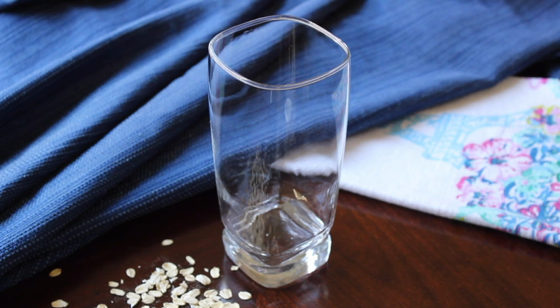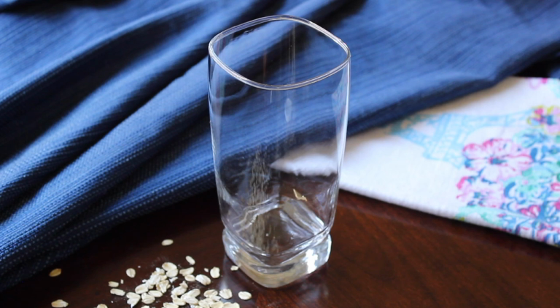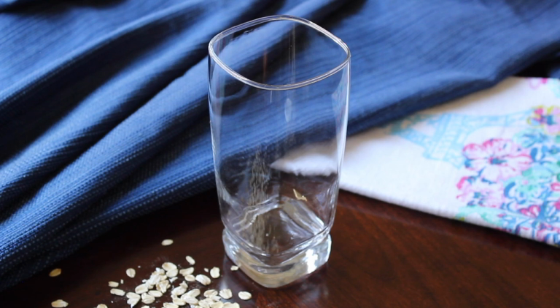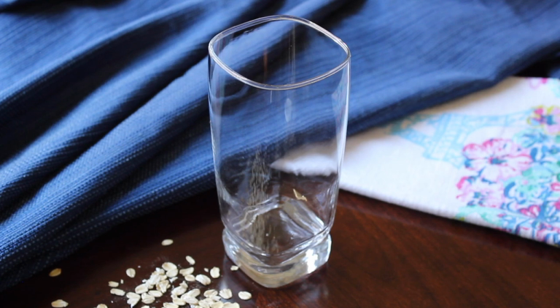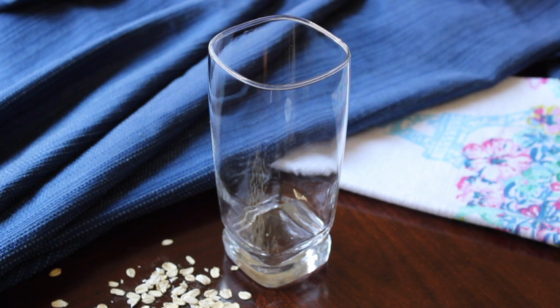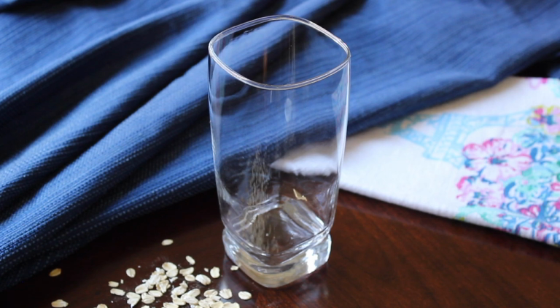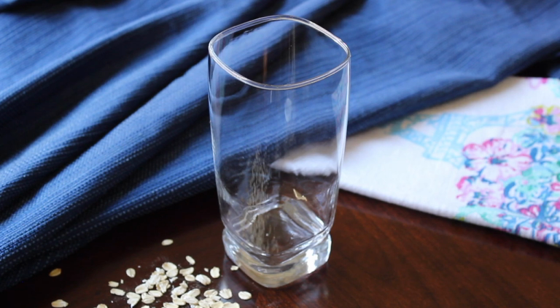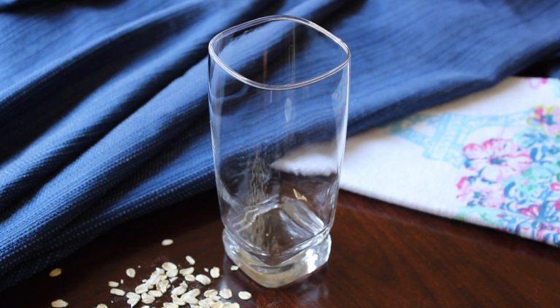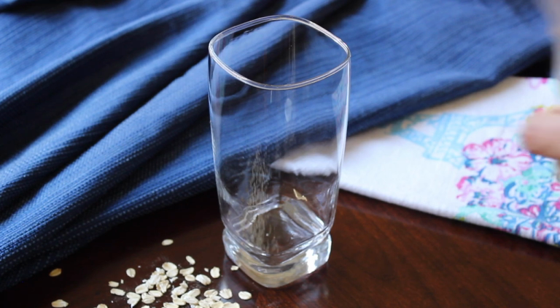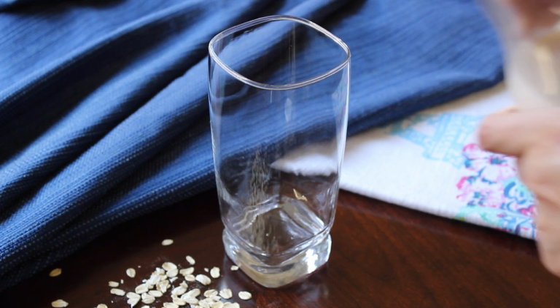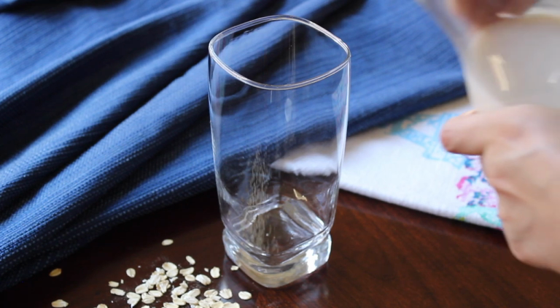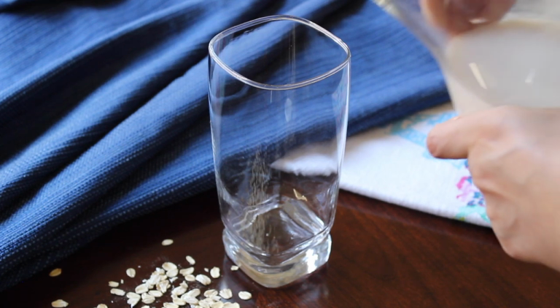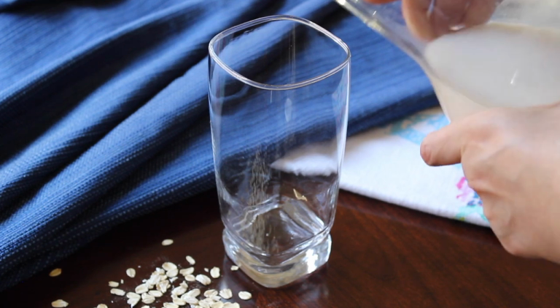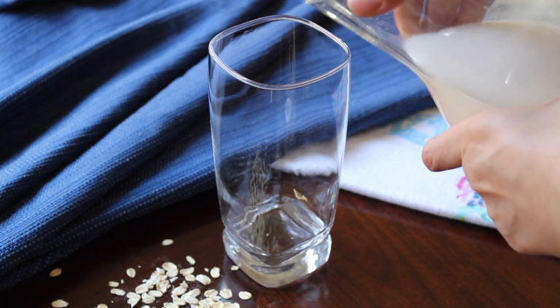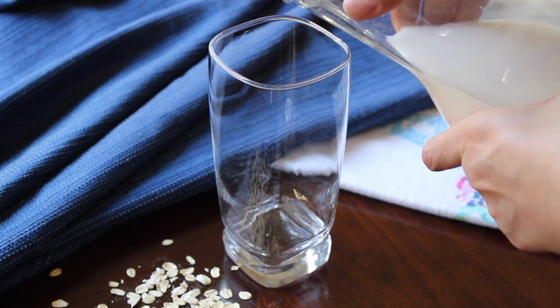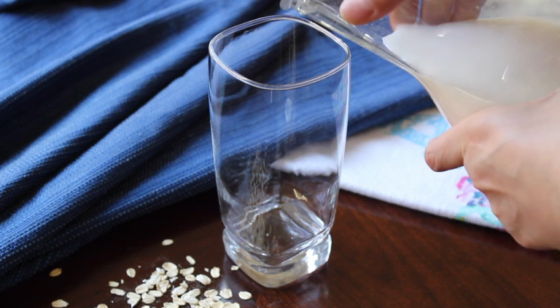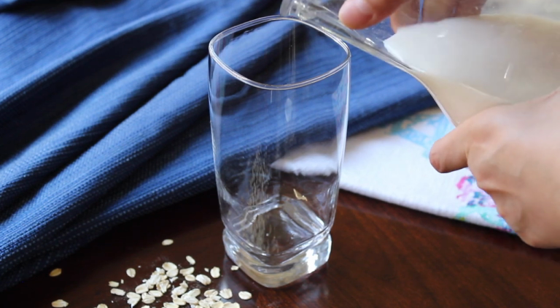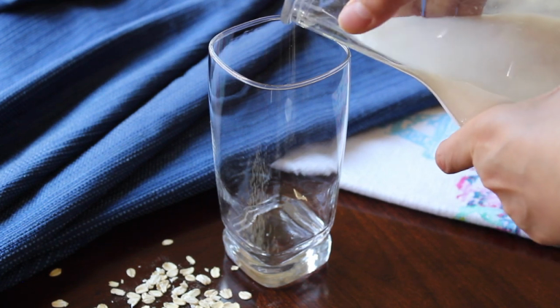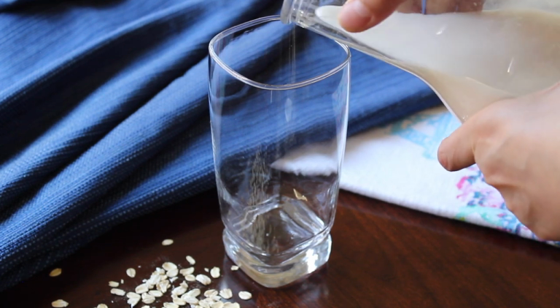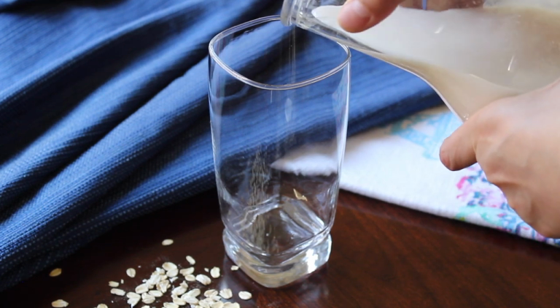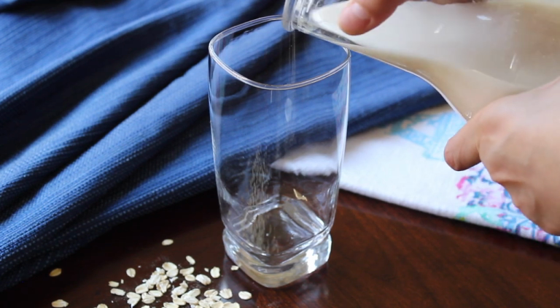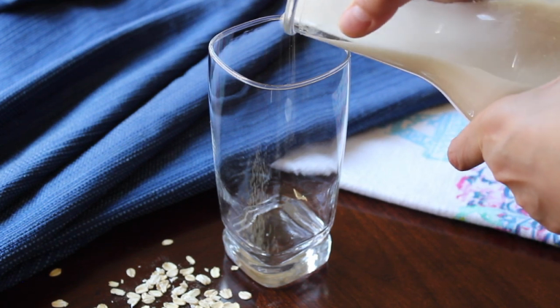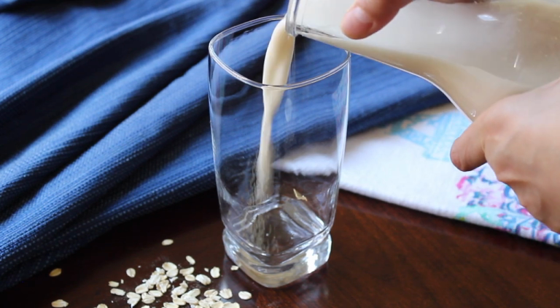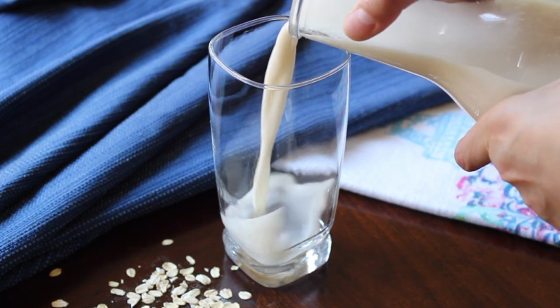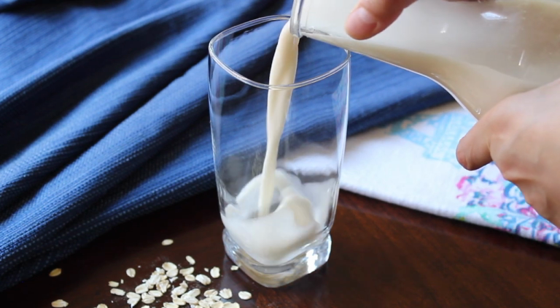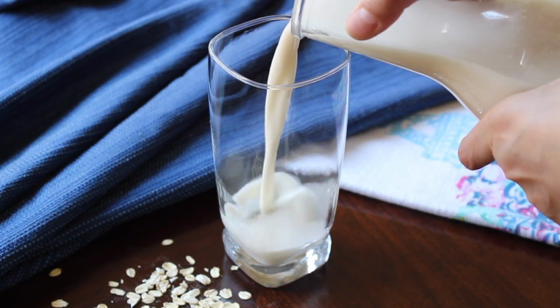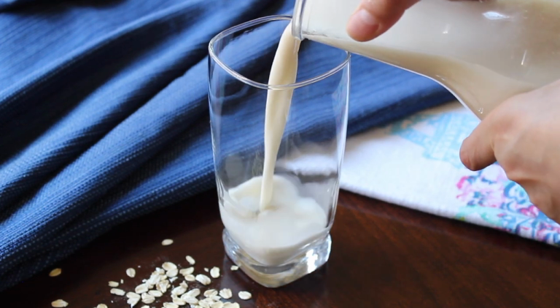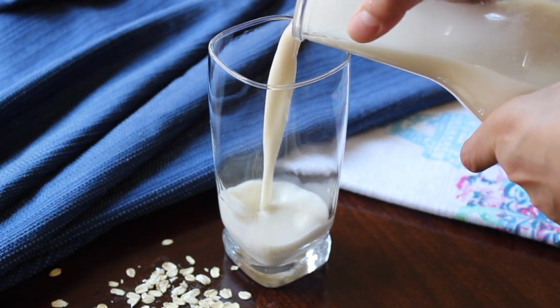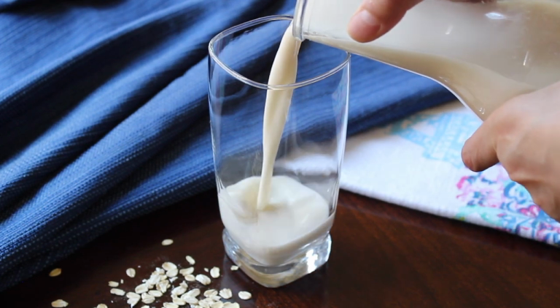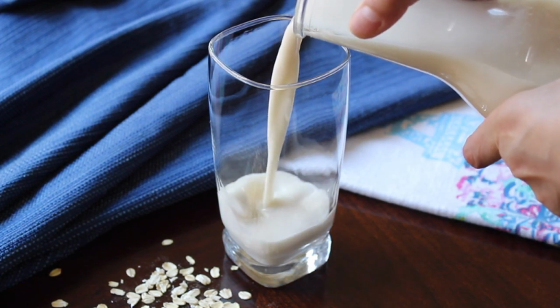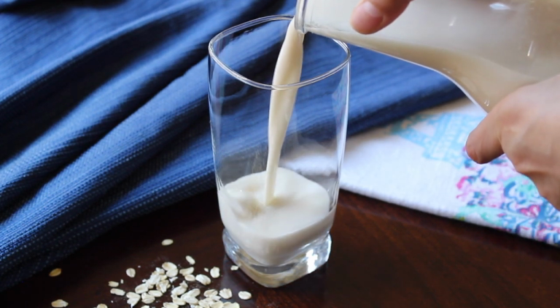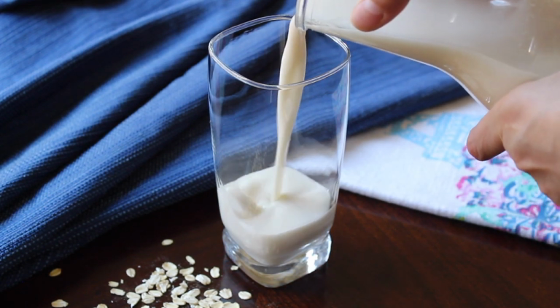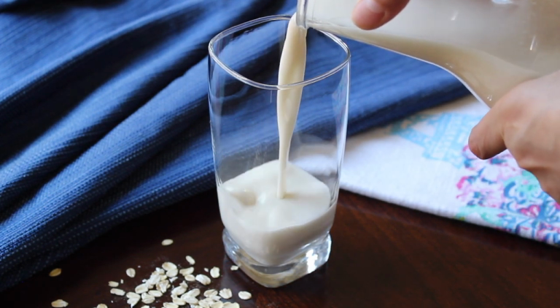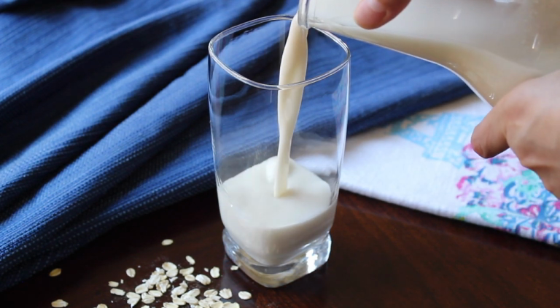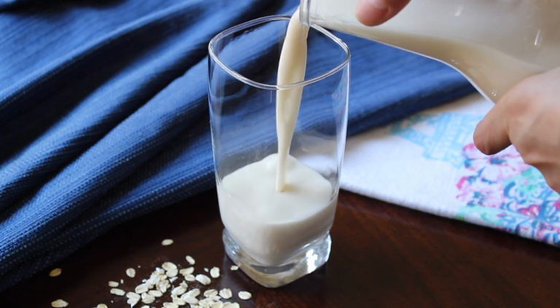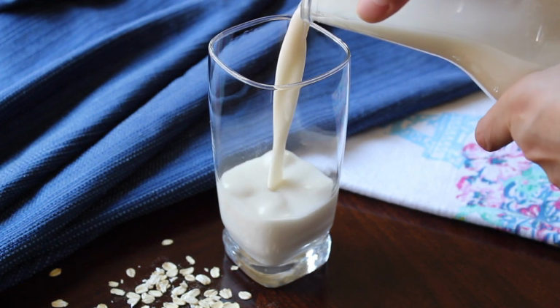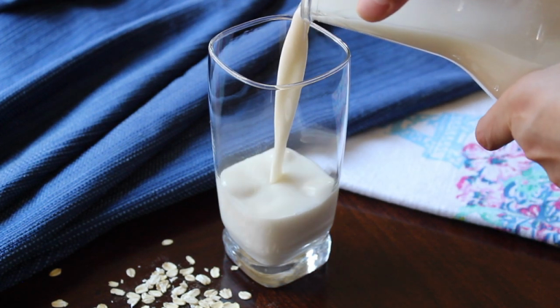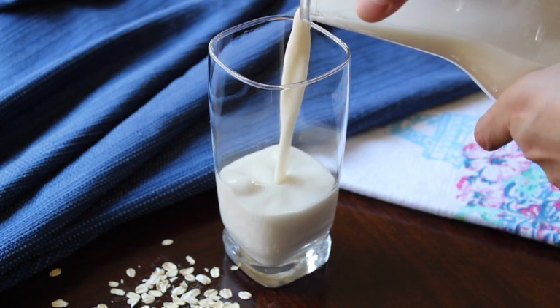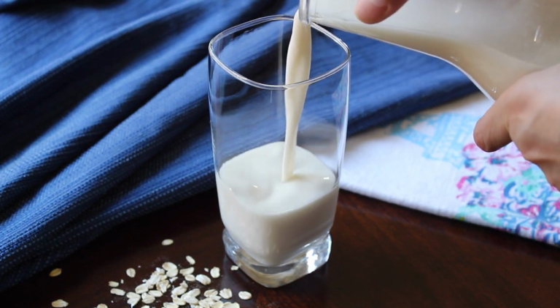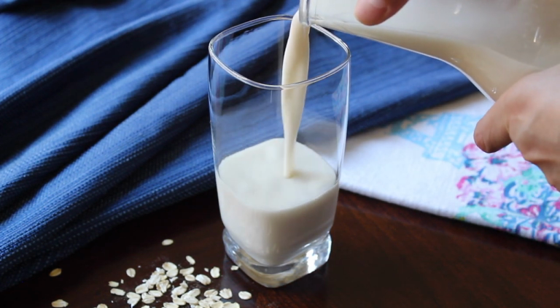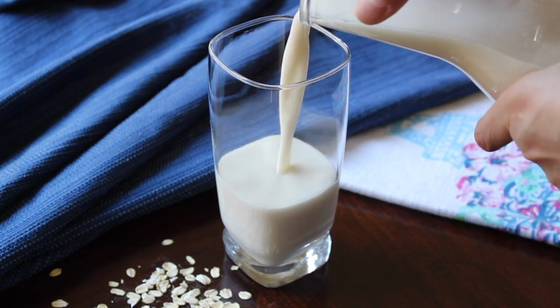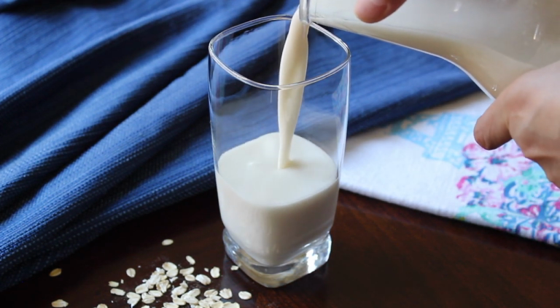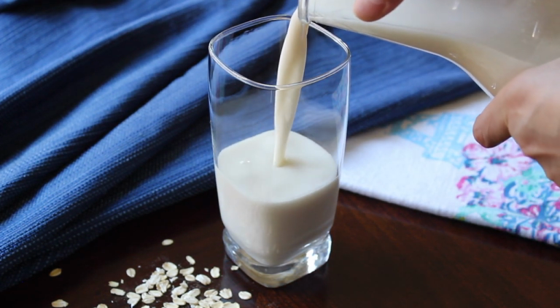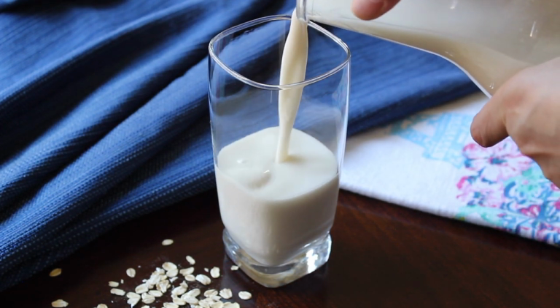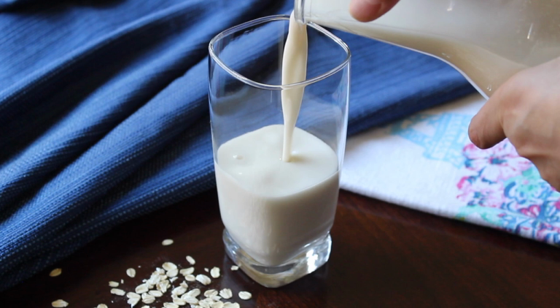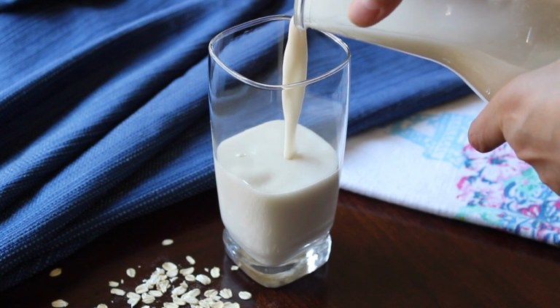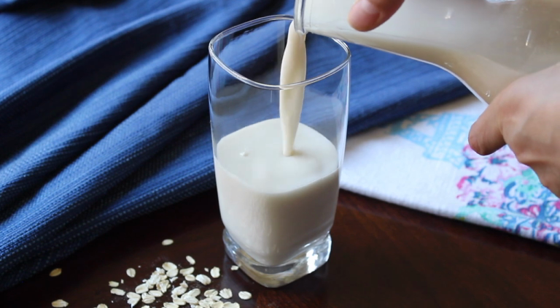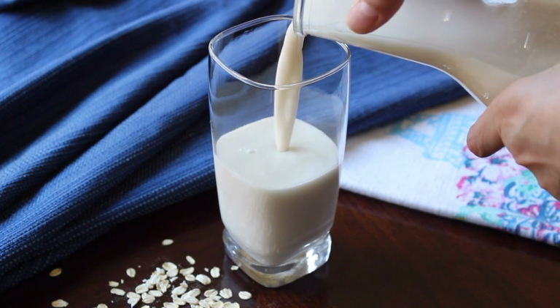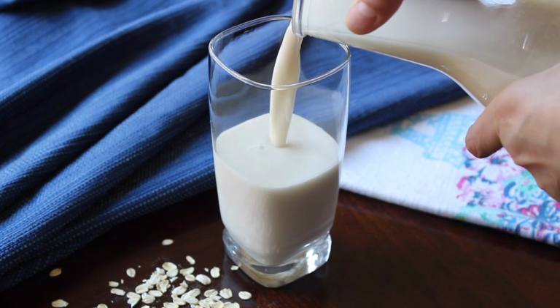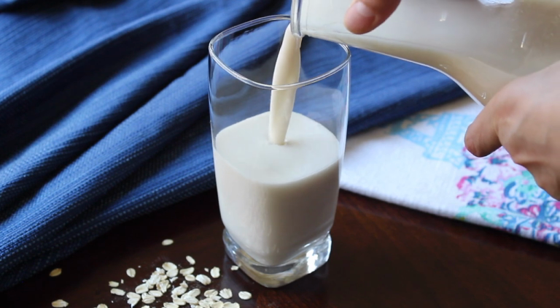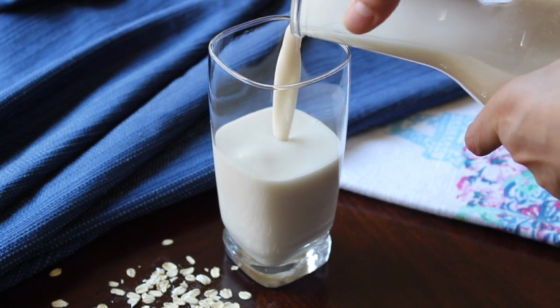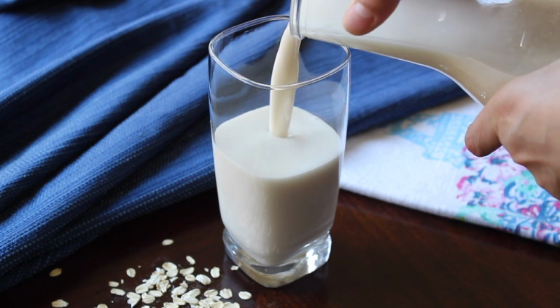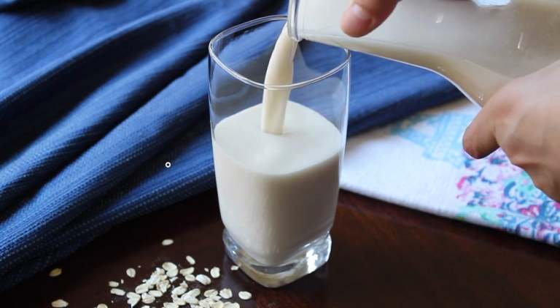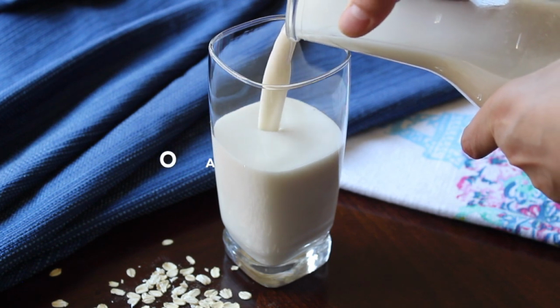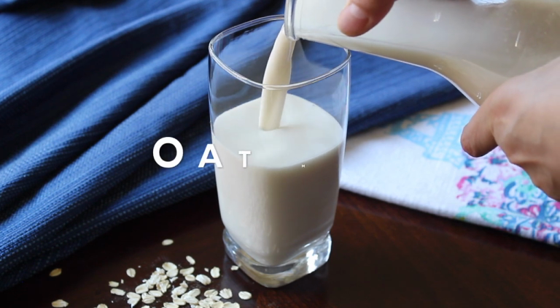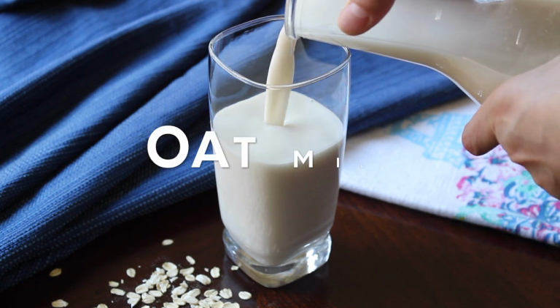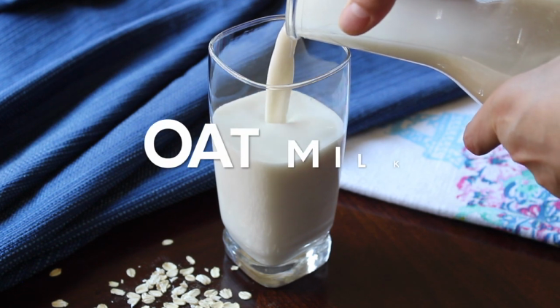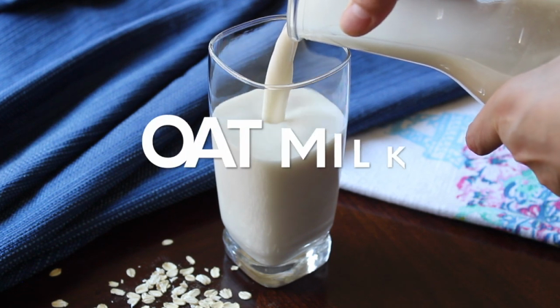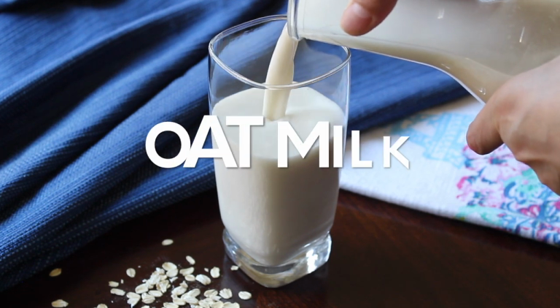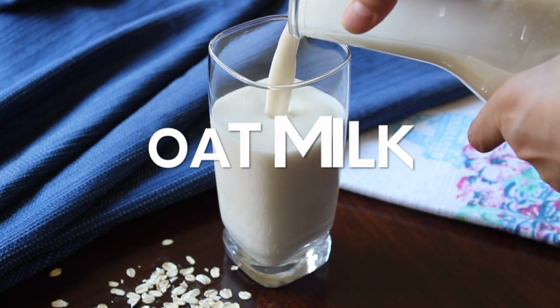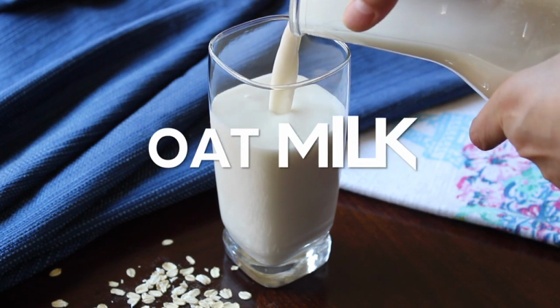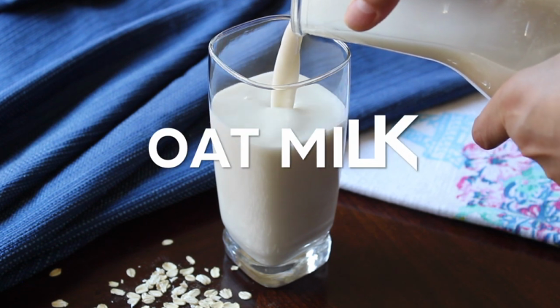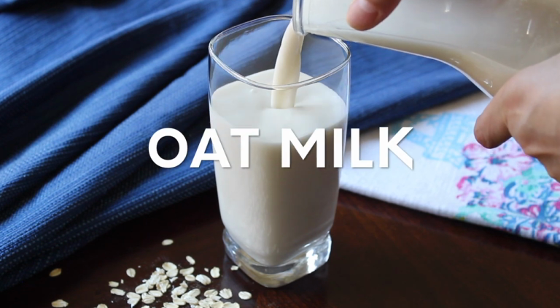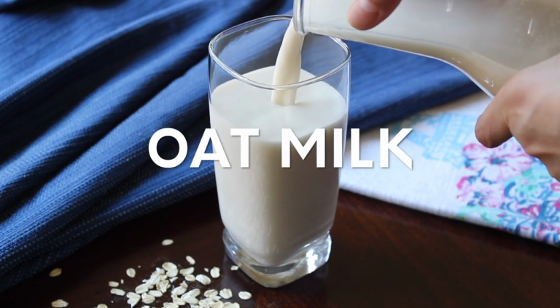Hi friends, this is Simran. A very warm welcome to all of you in my channel The Recipe Hut. In this video let's learn how to make oat milk.